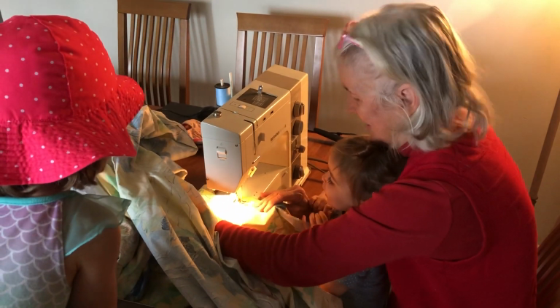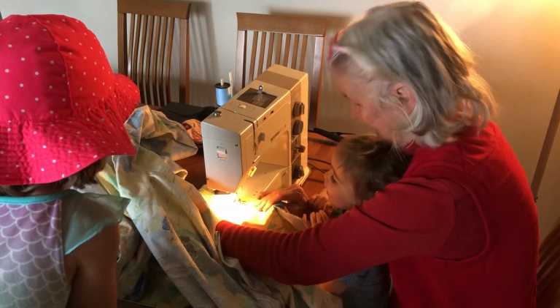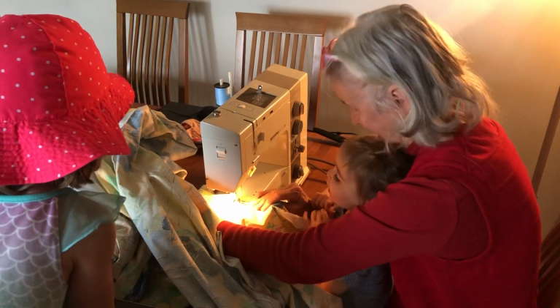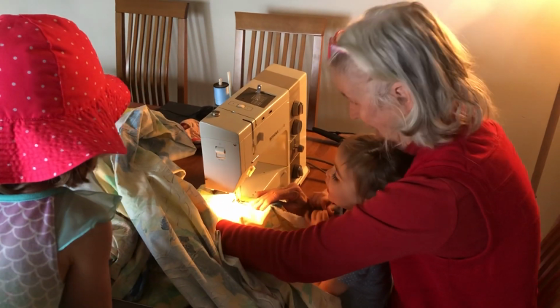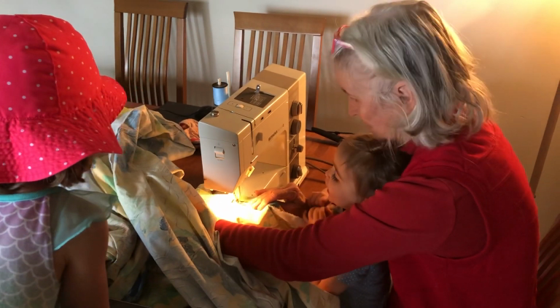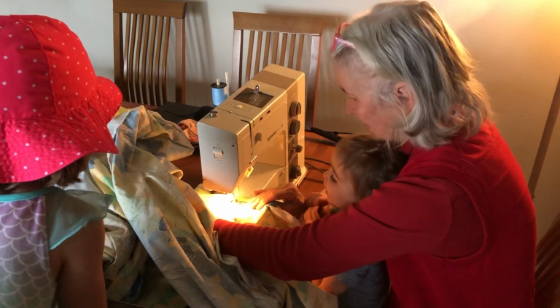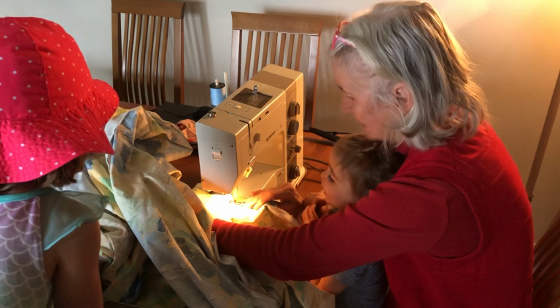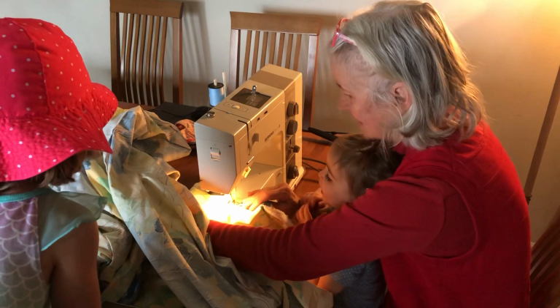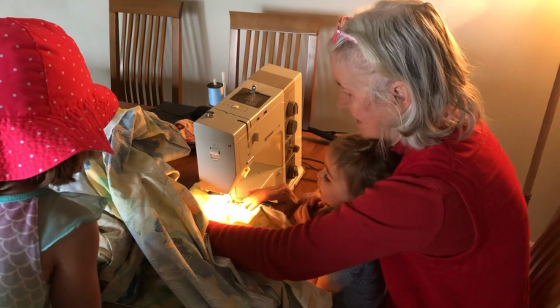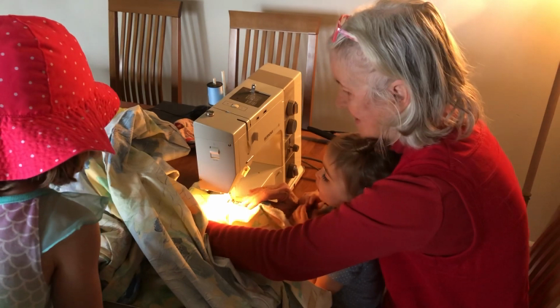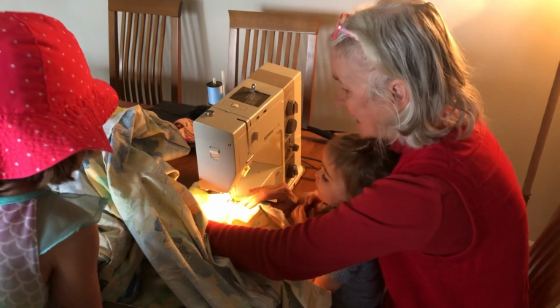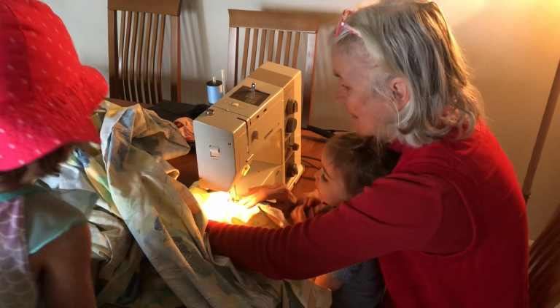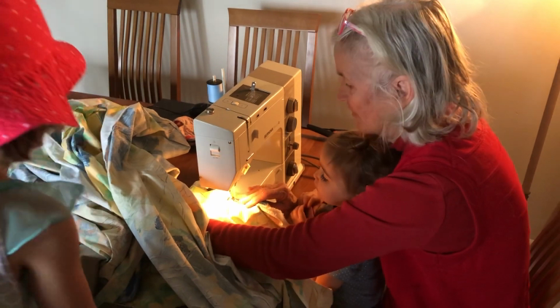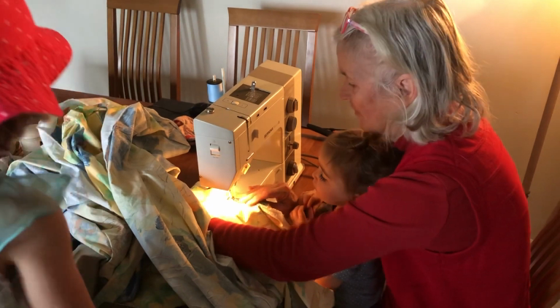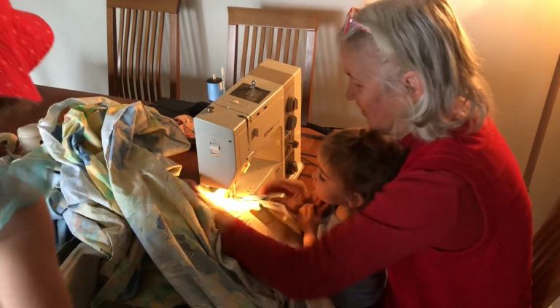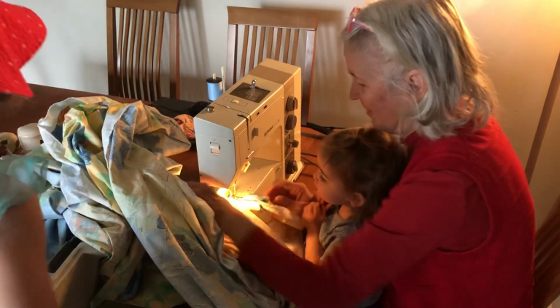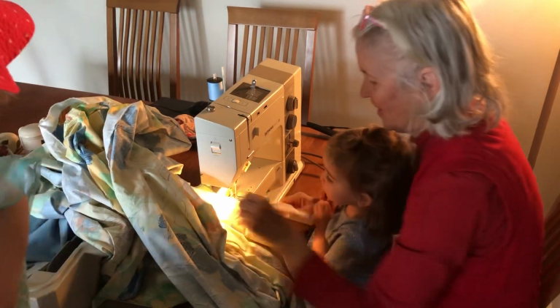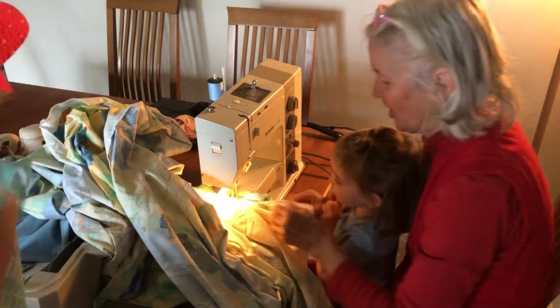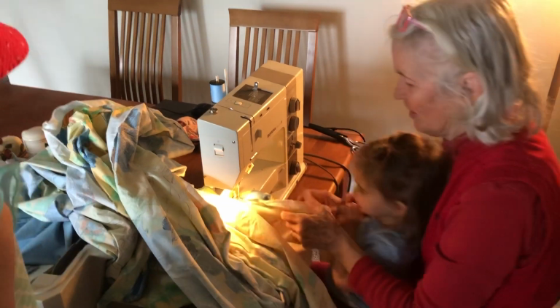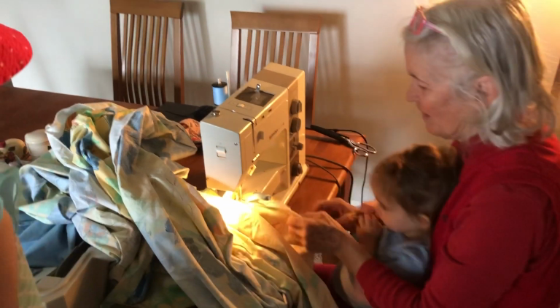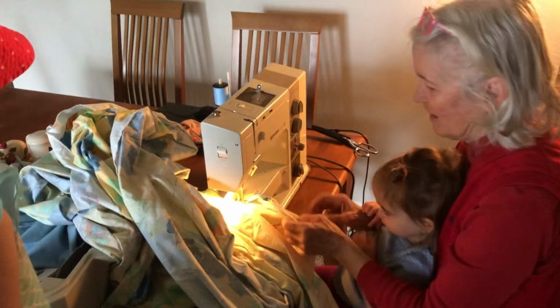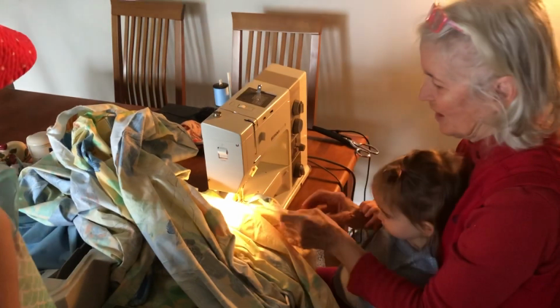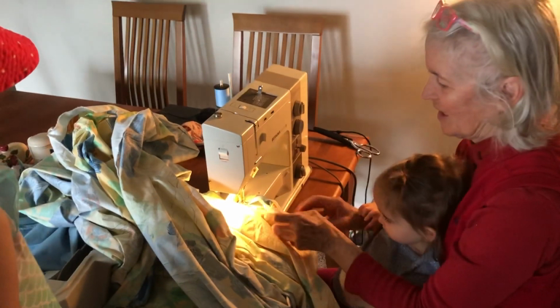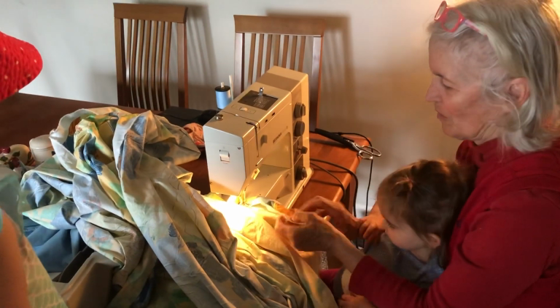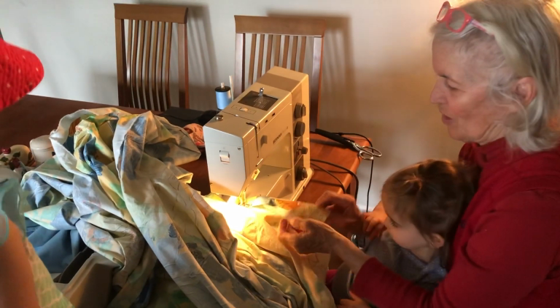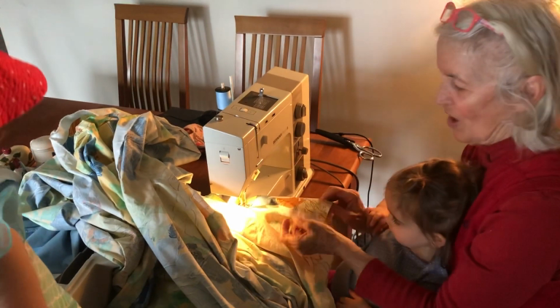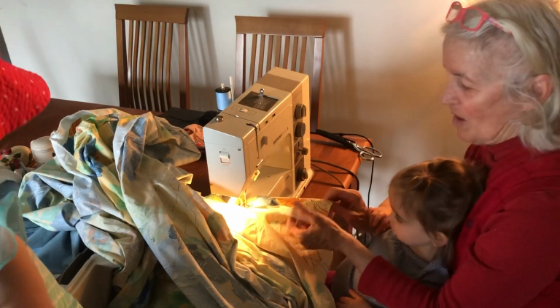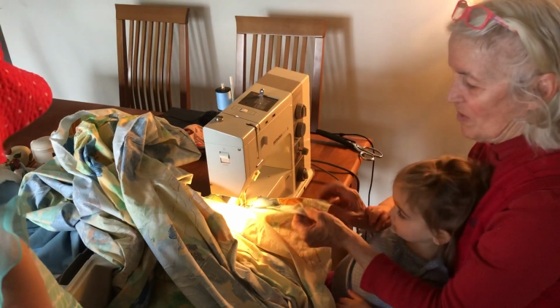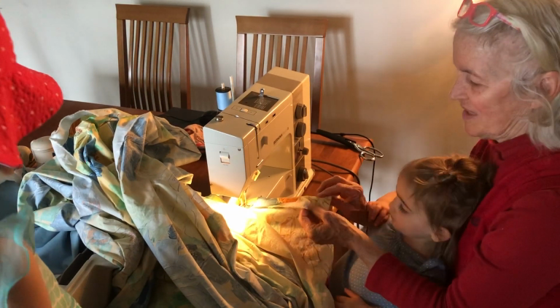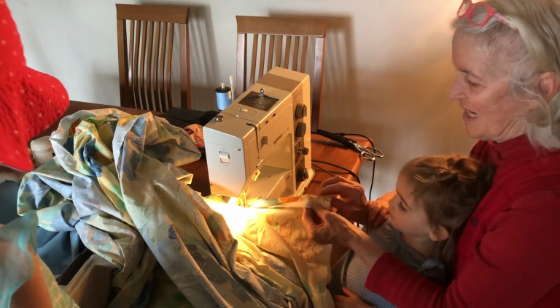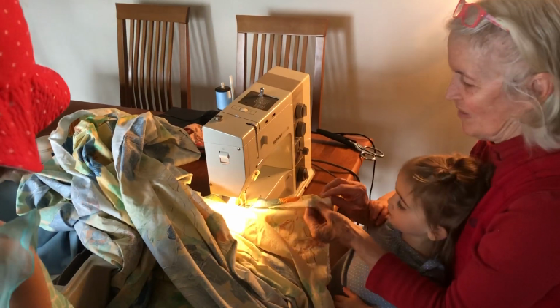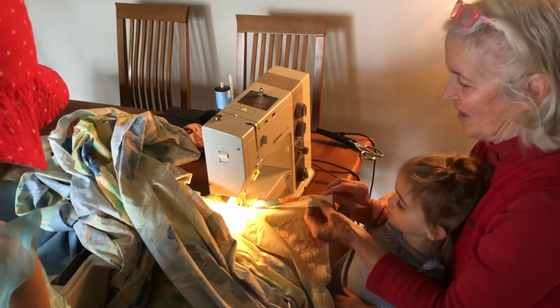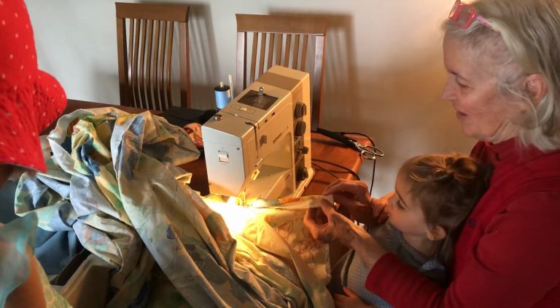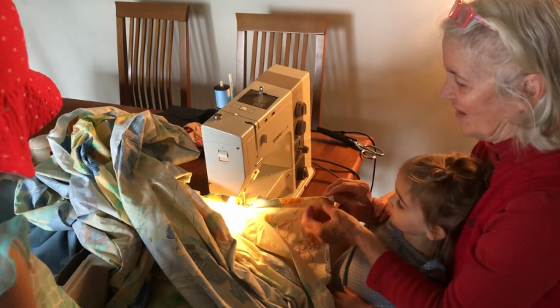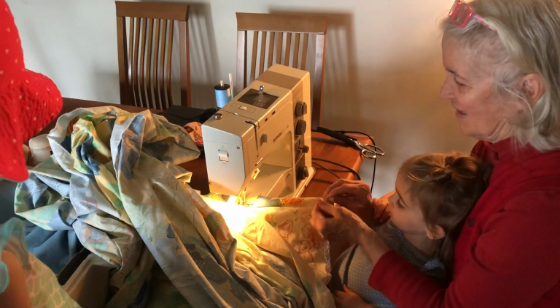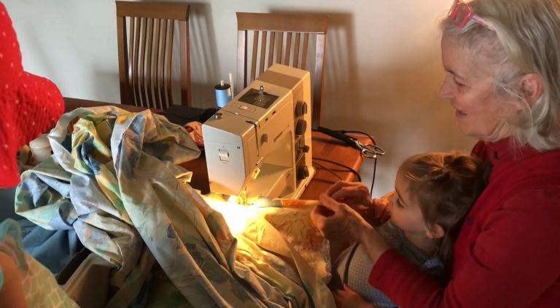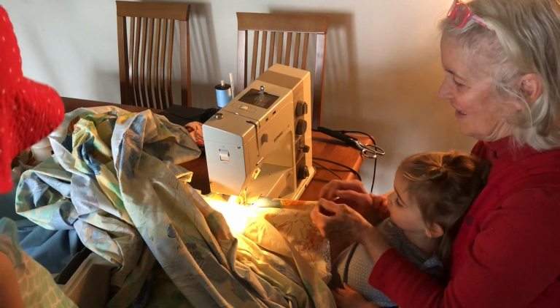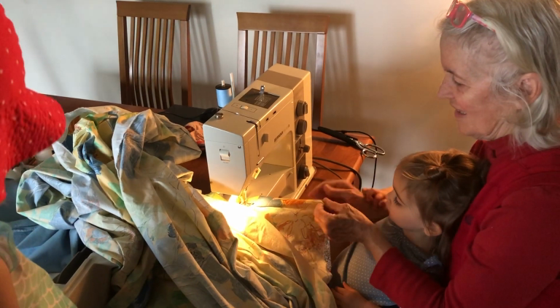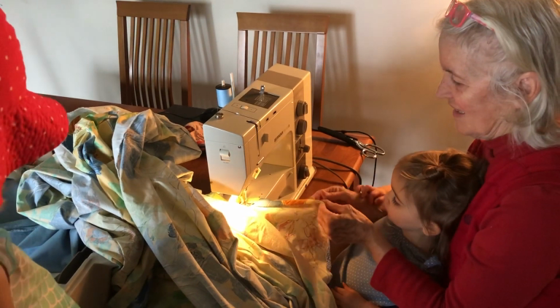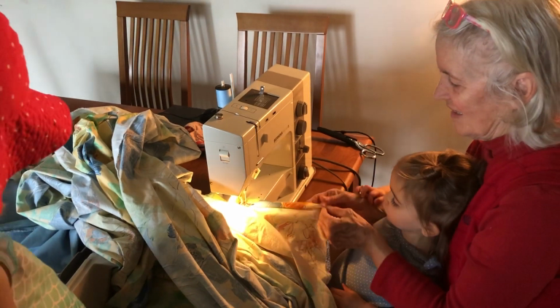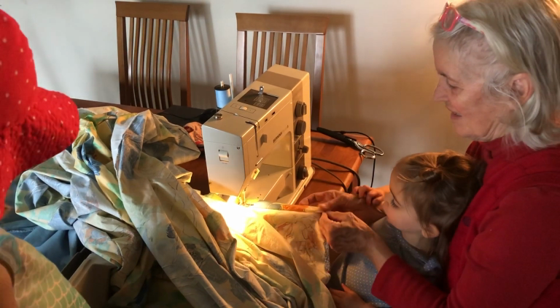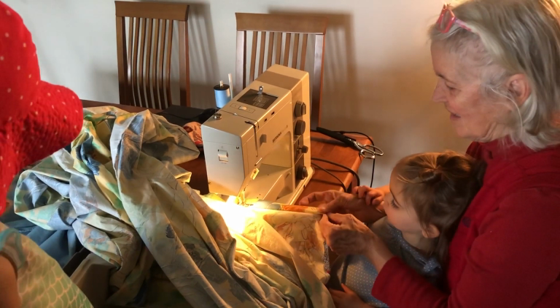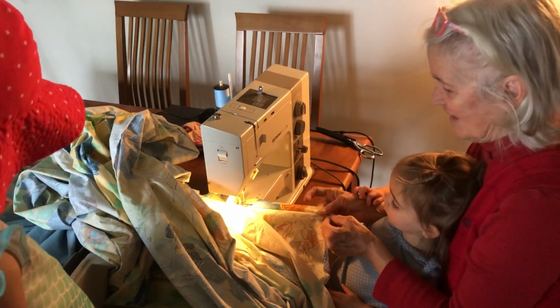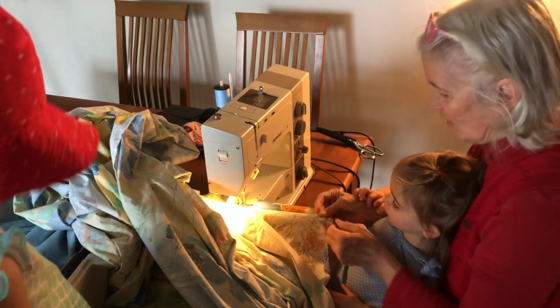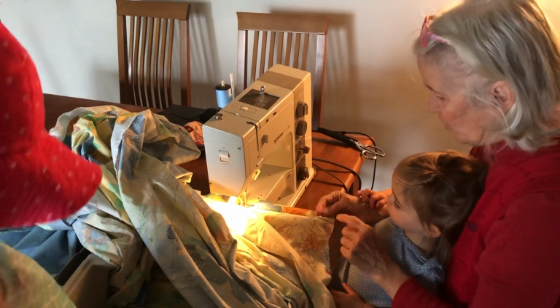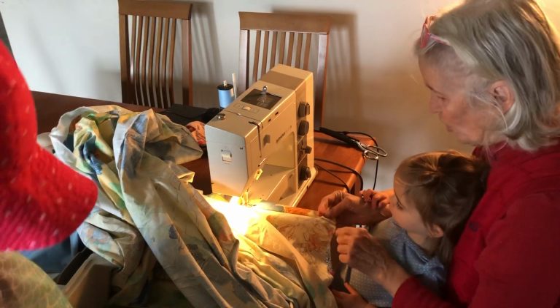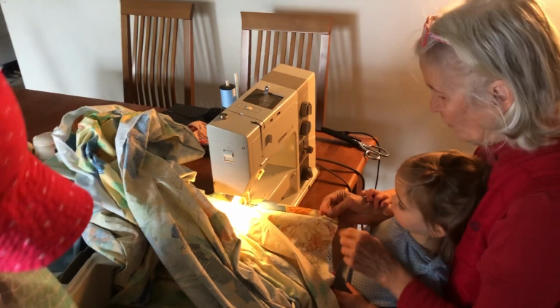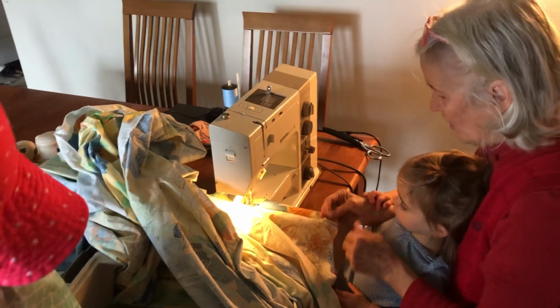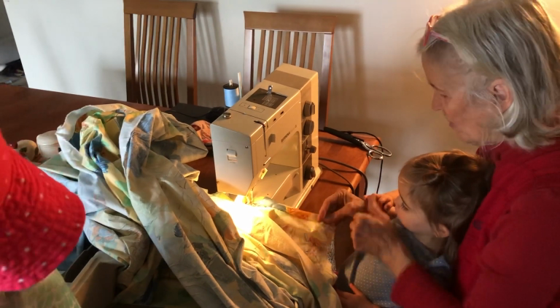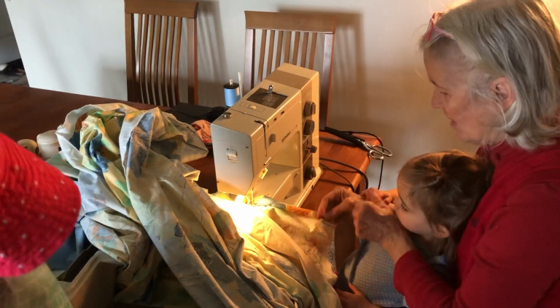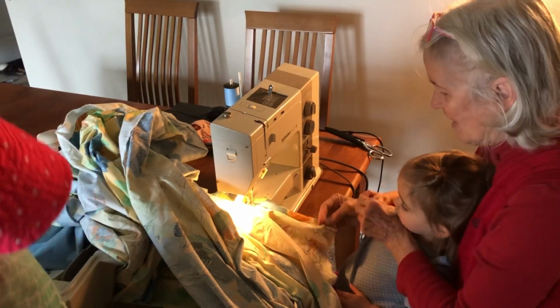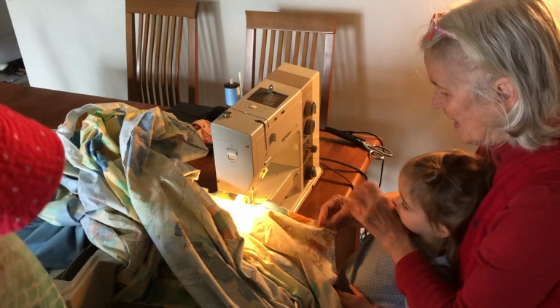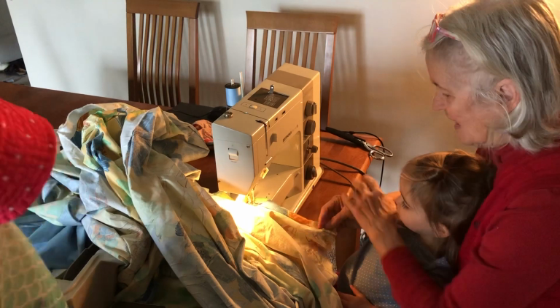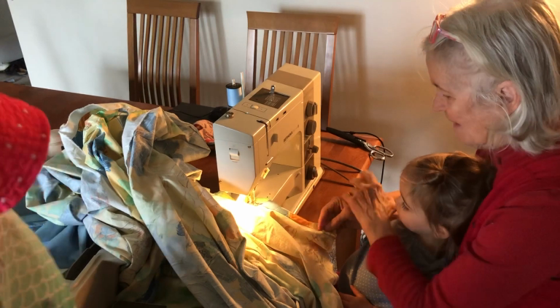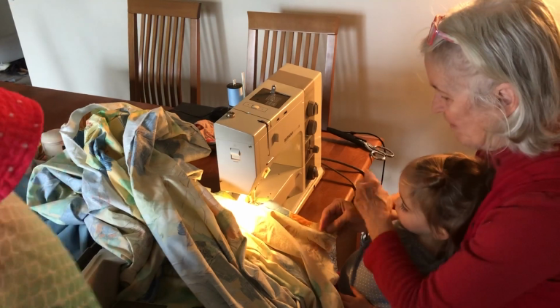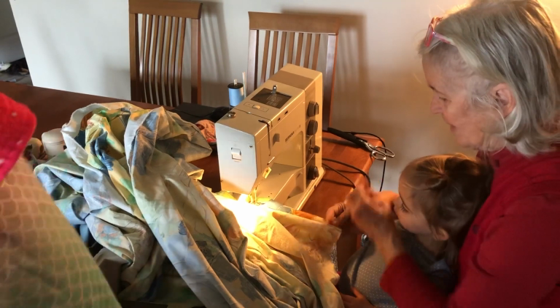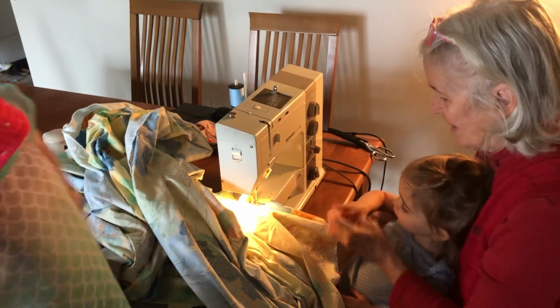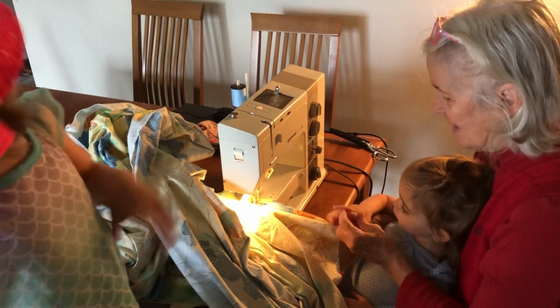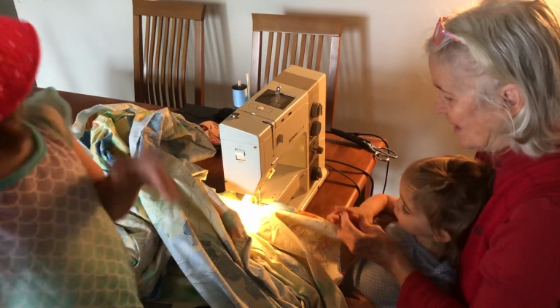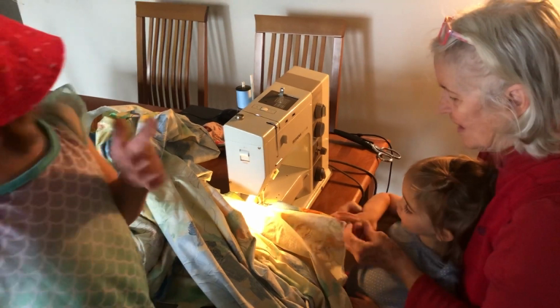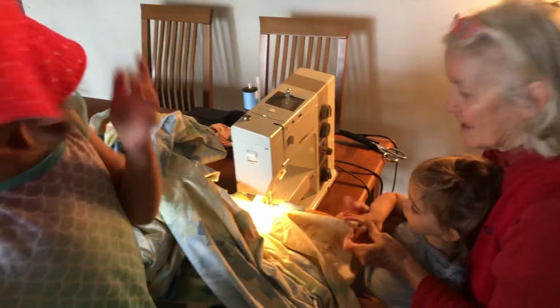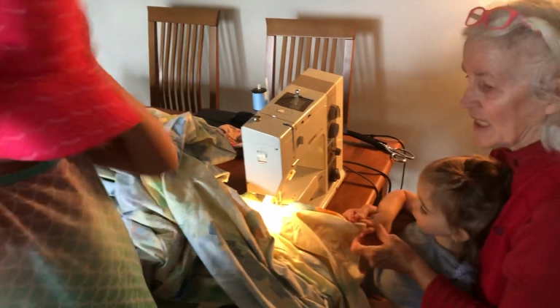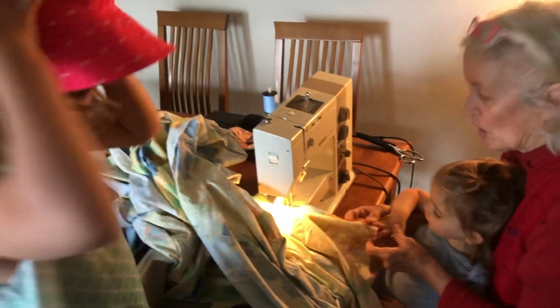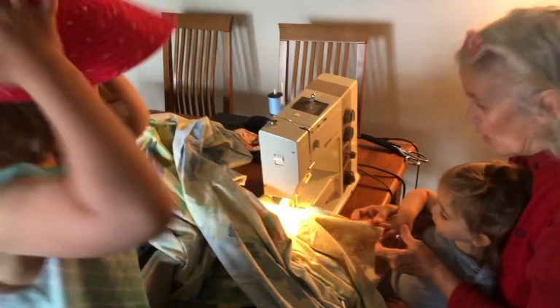Stop. Stop. Good one. Look at here. We're almost down there. Put your finger here, honey.